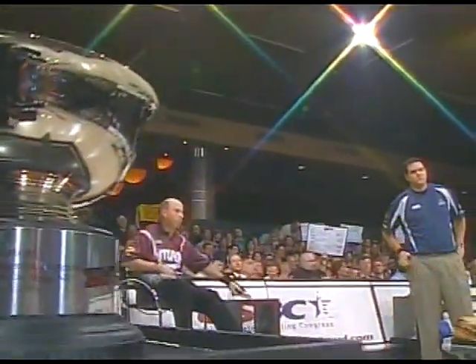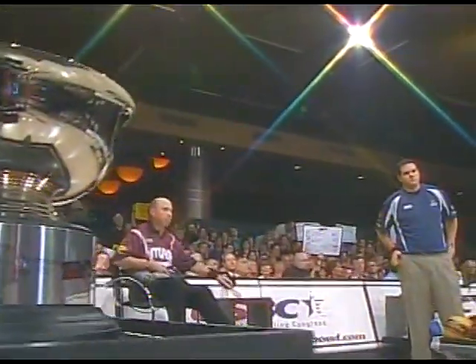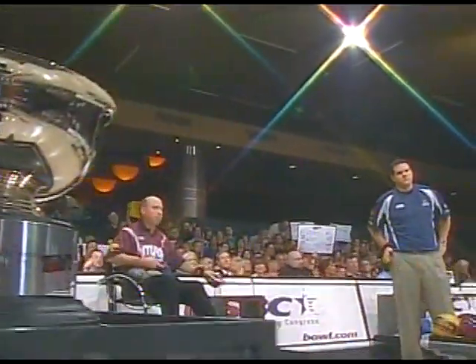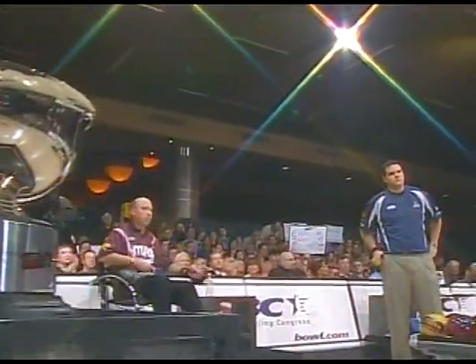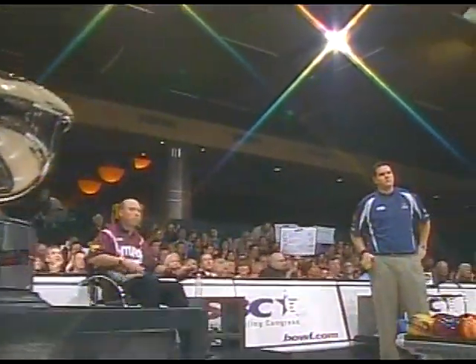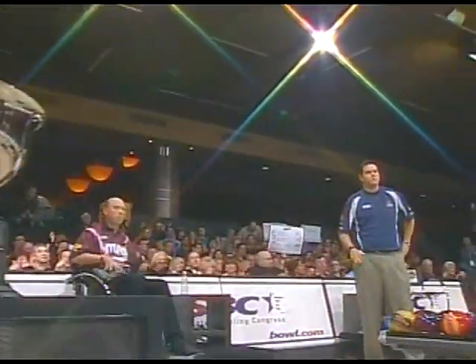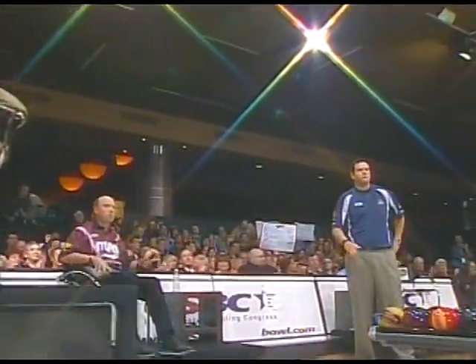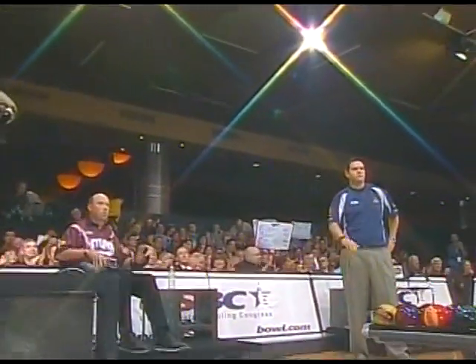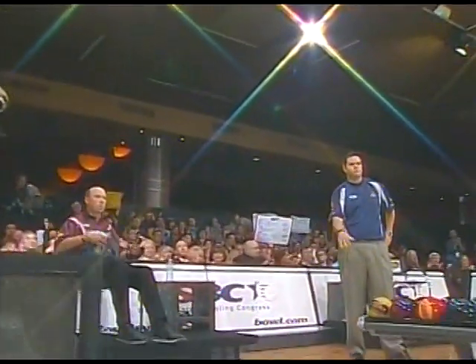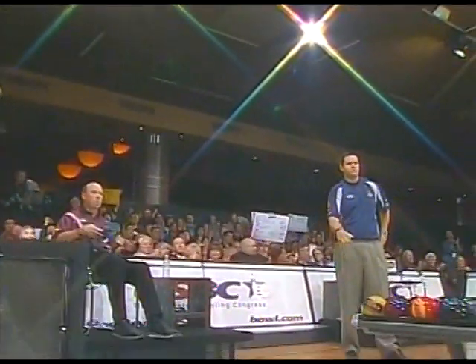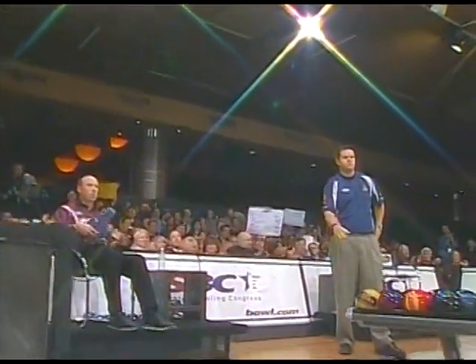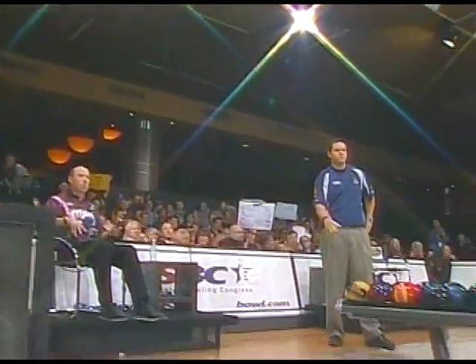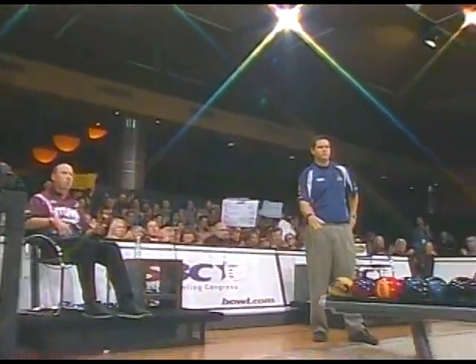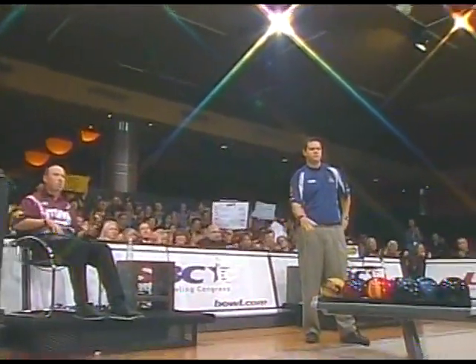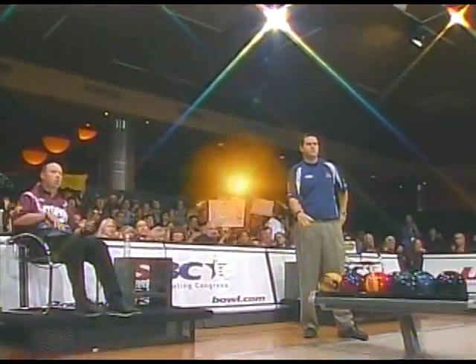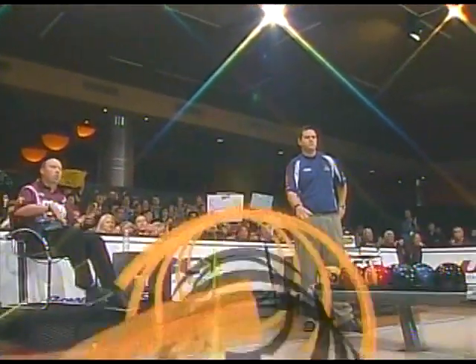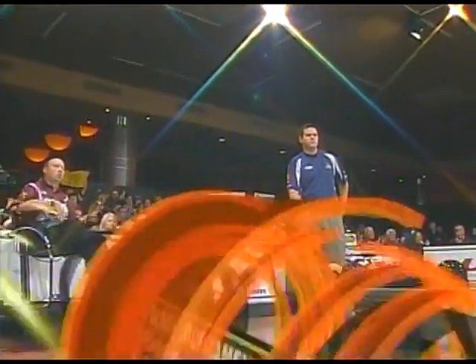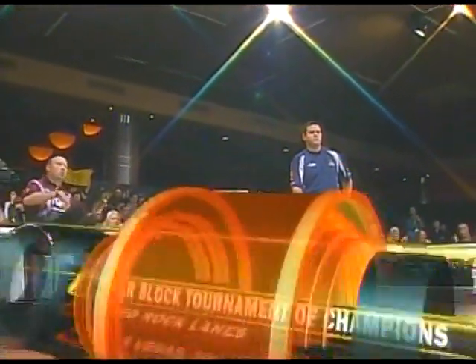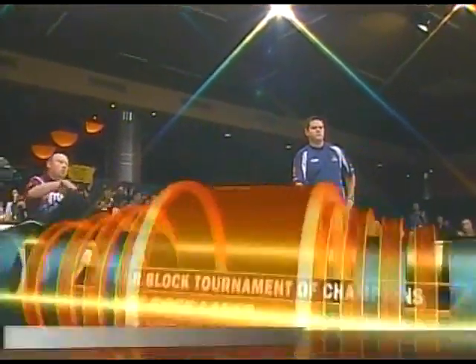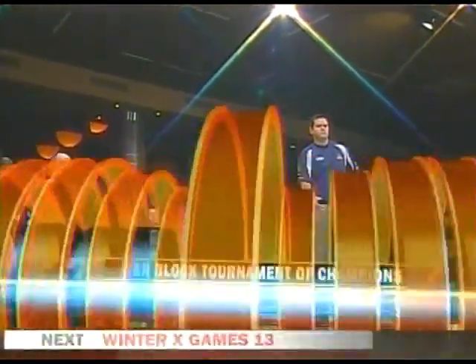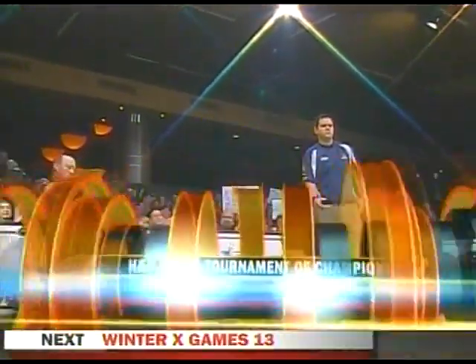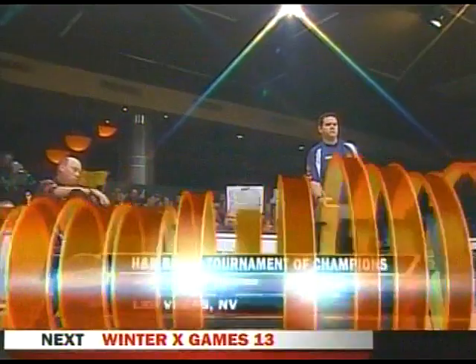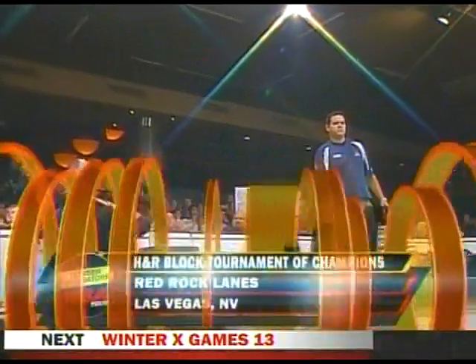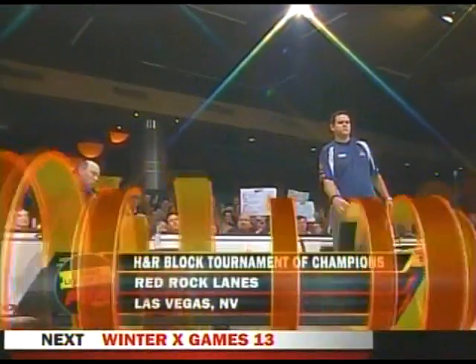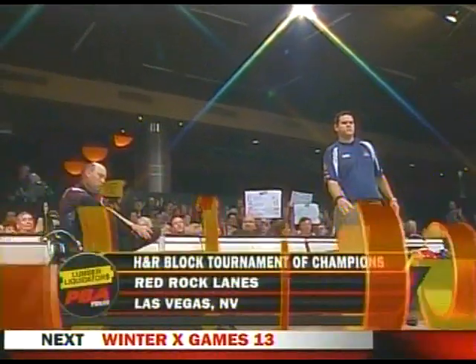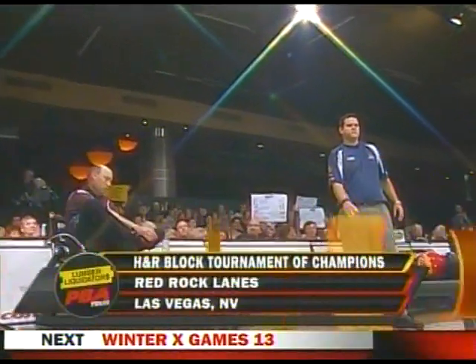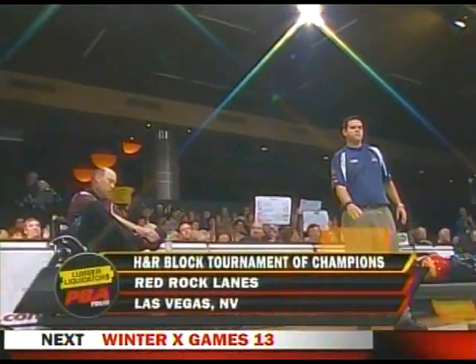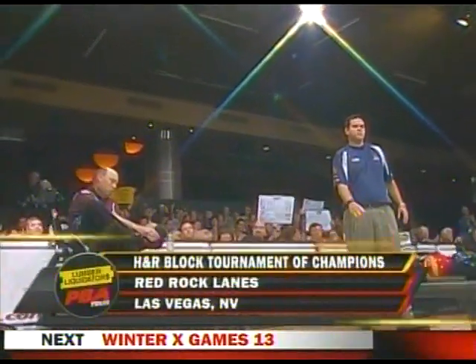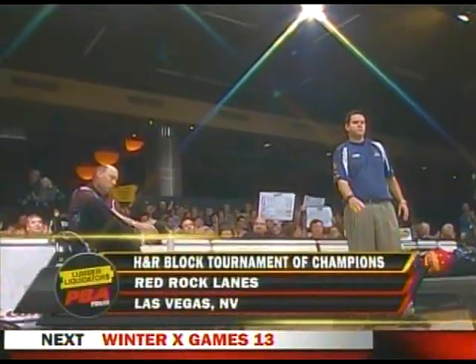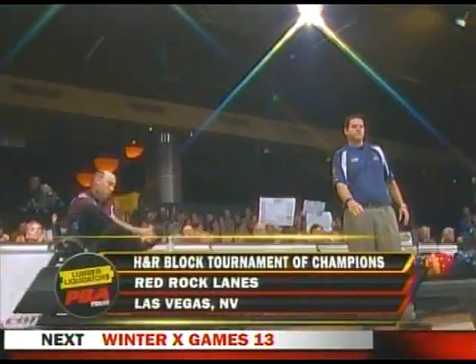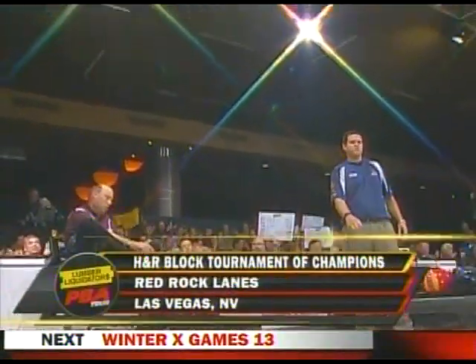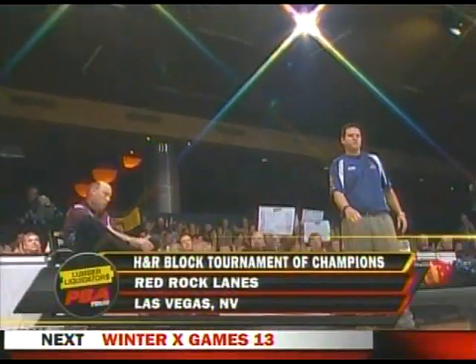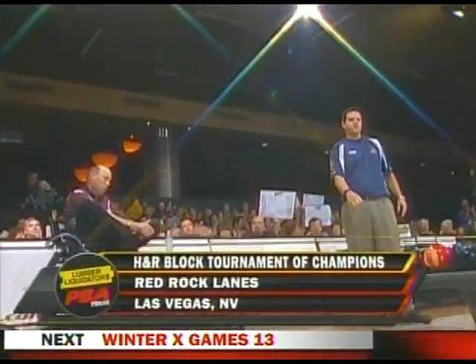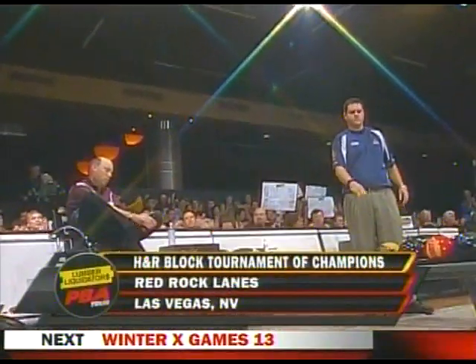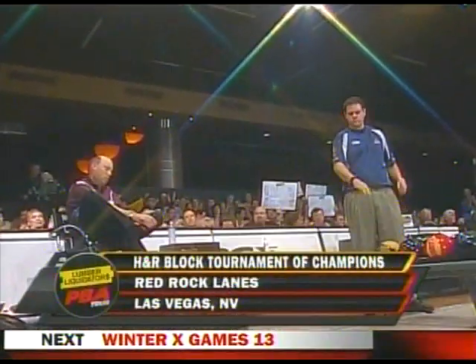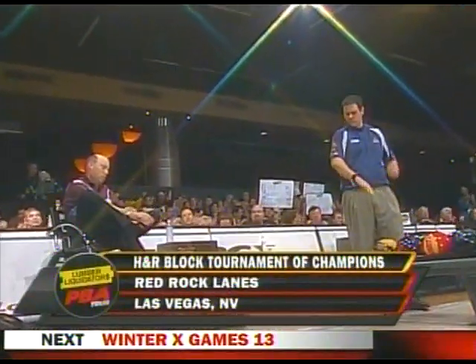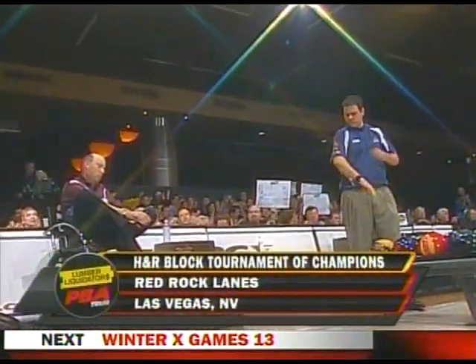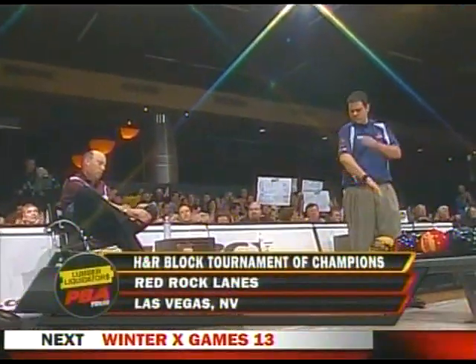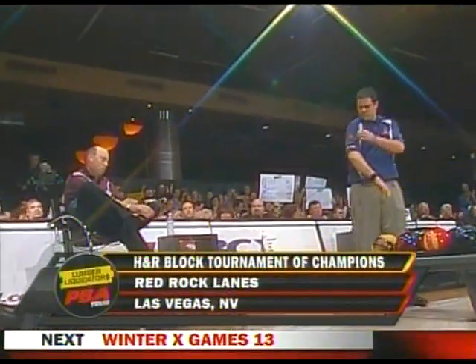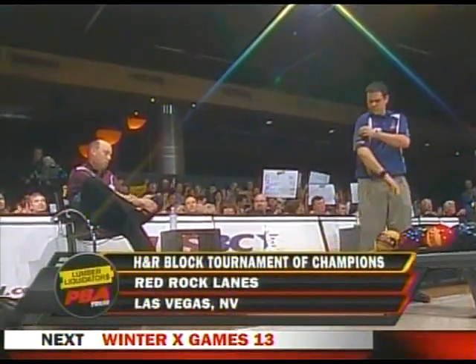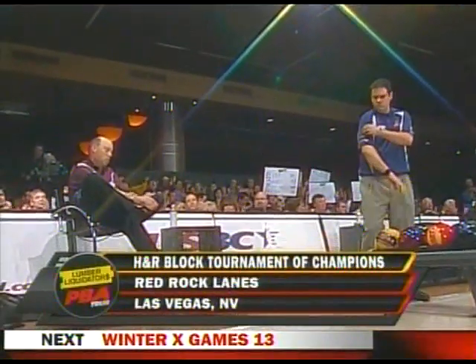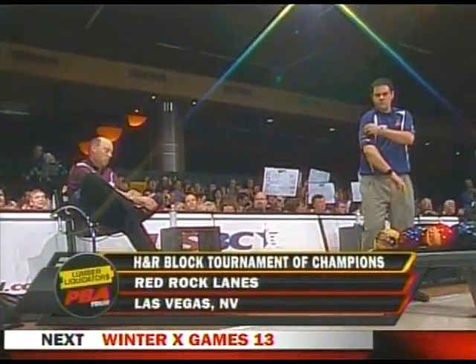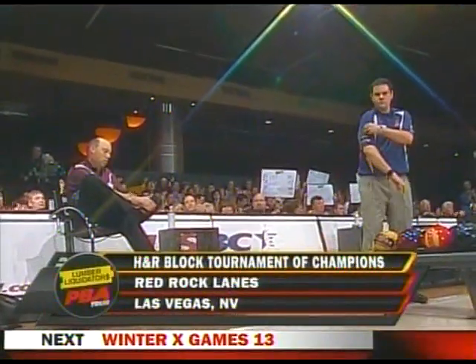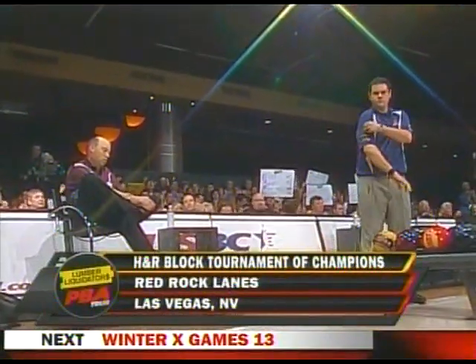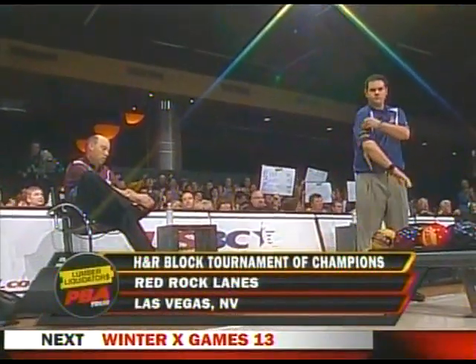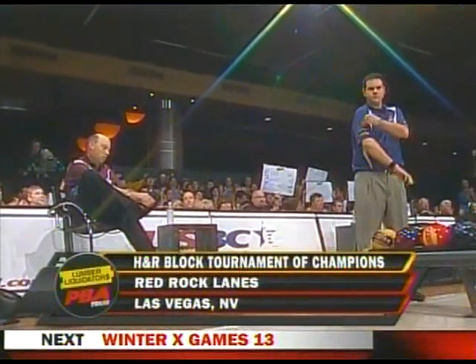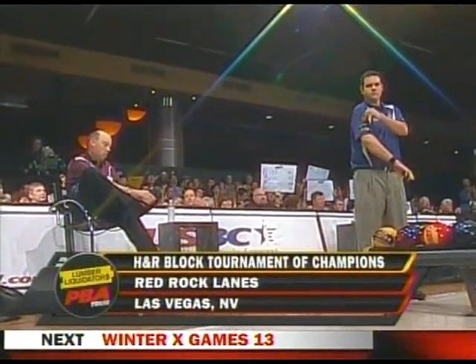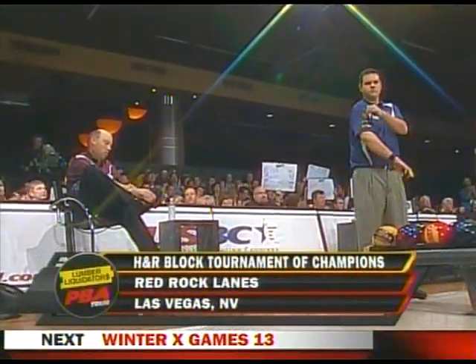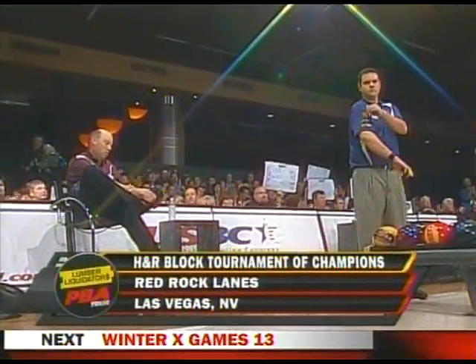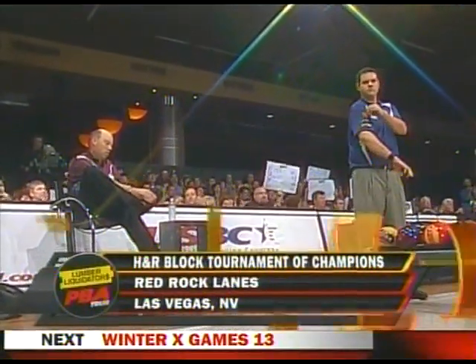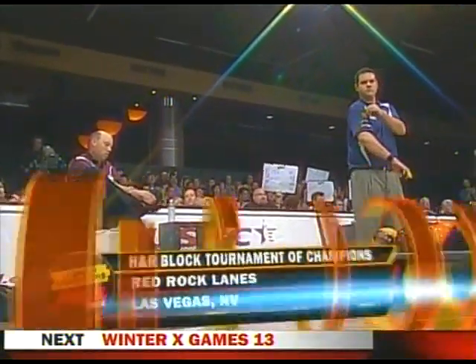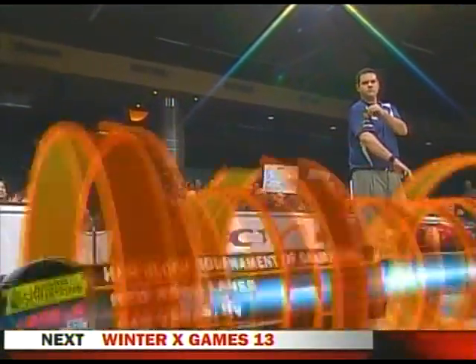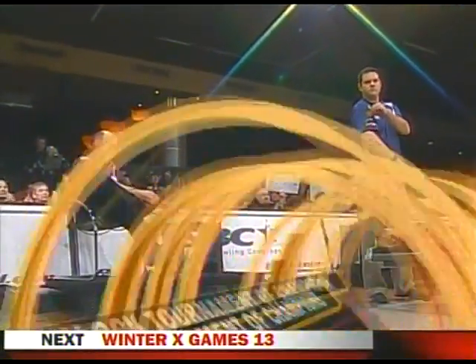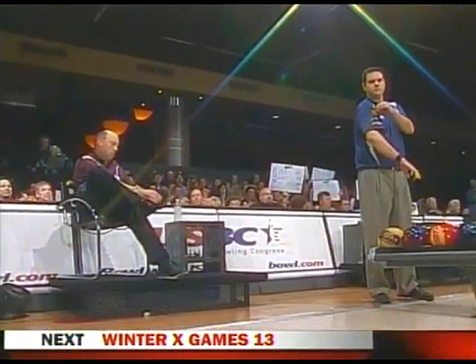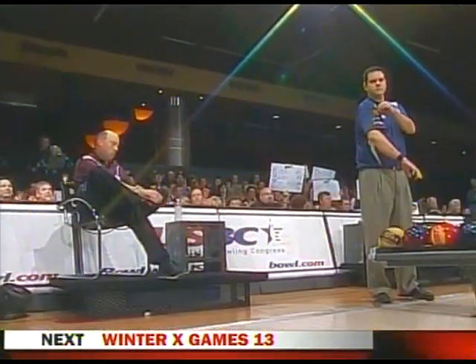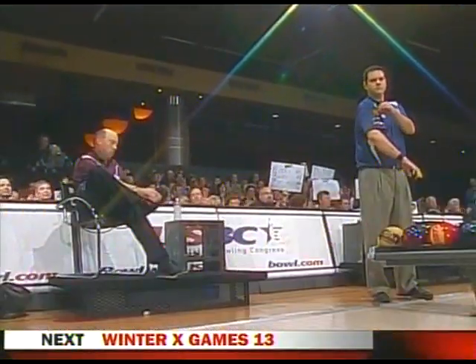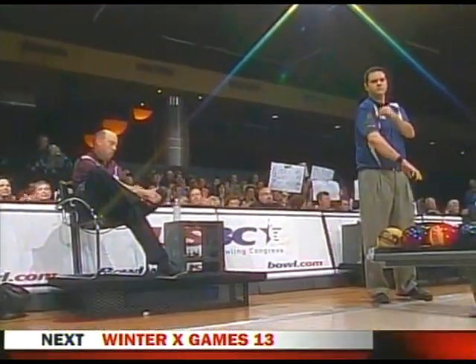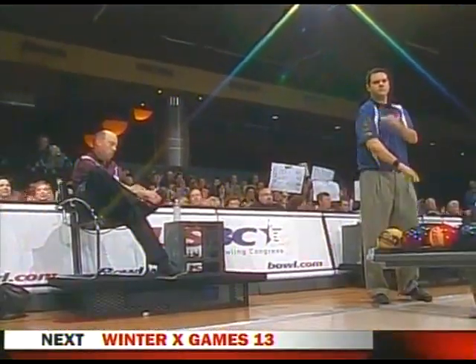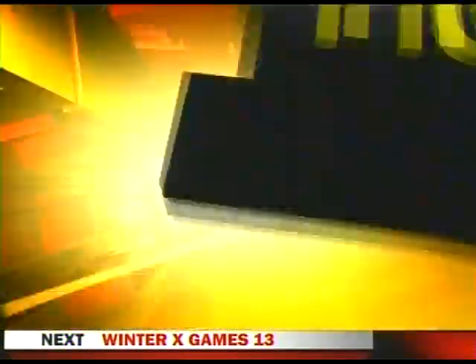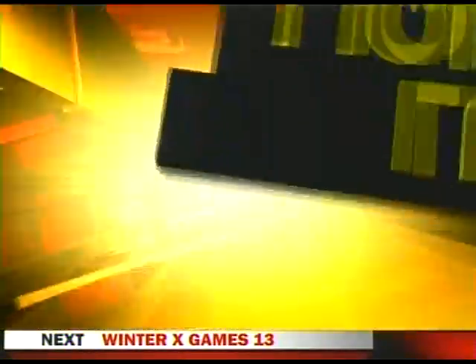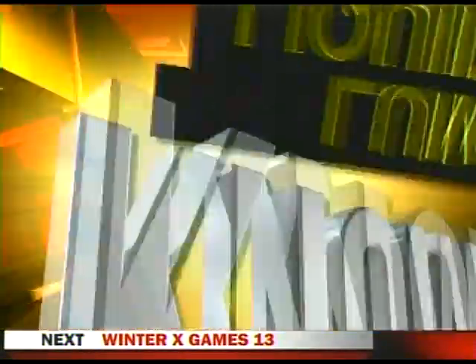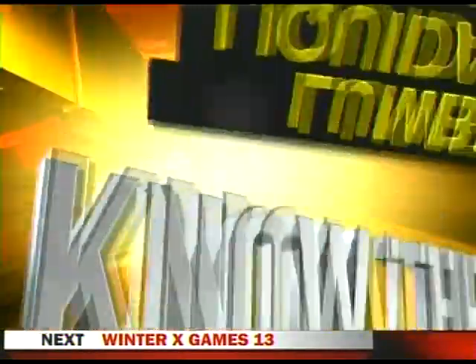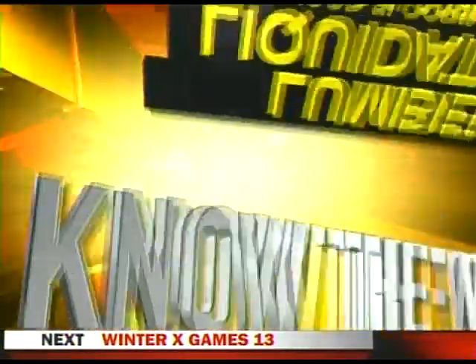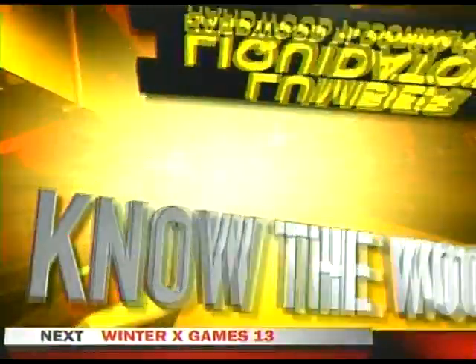That is the hardware that they are fighting for today, that and a $50,000 check and a two-year exemption.